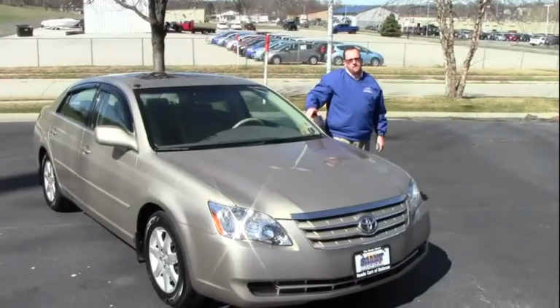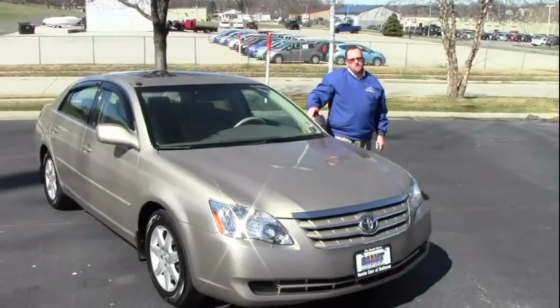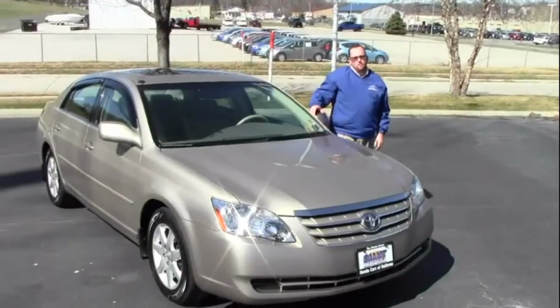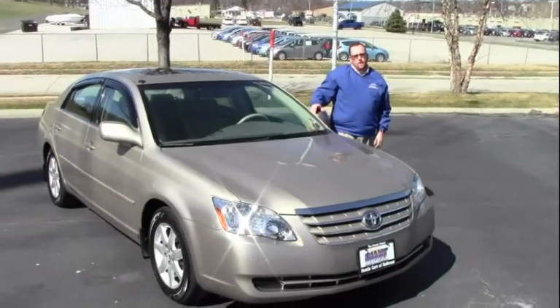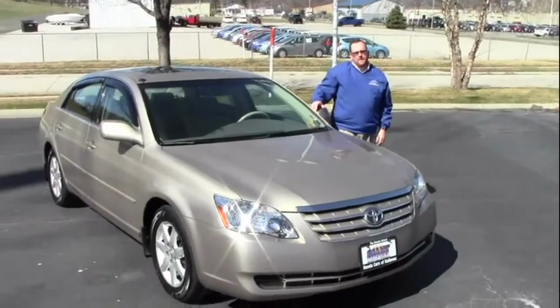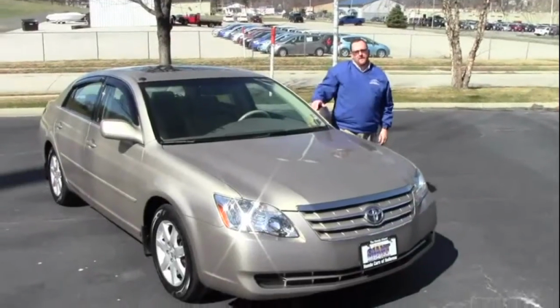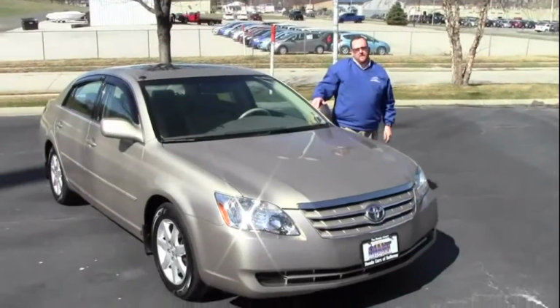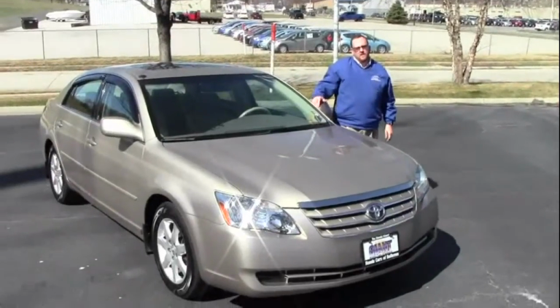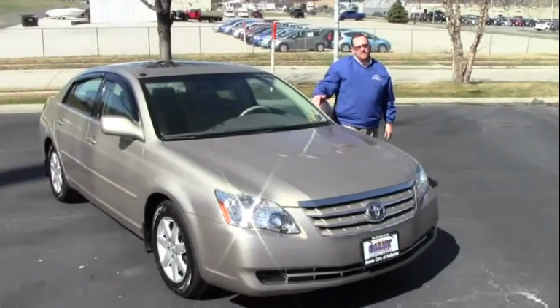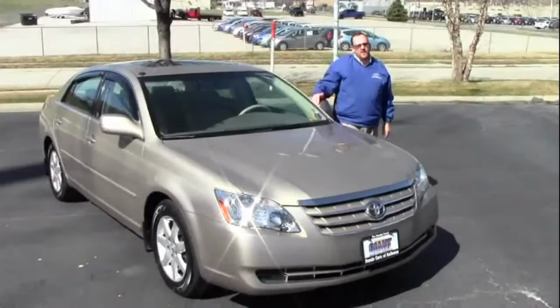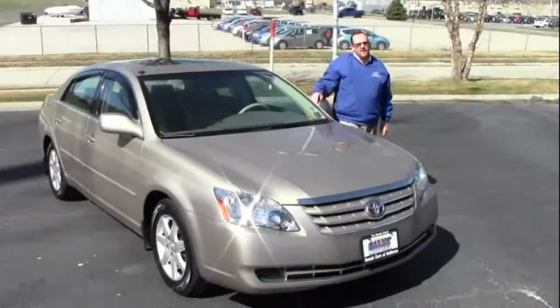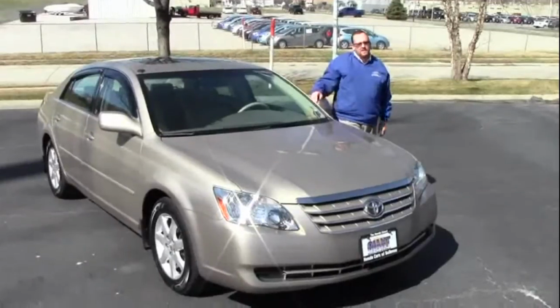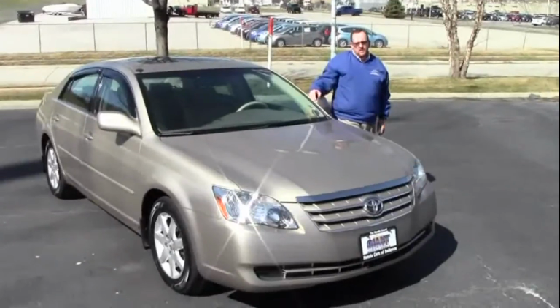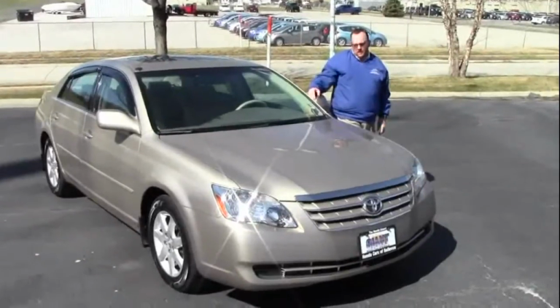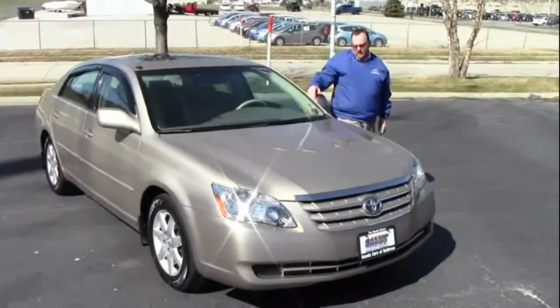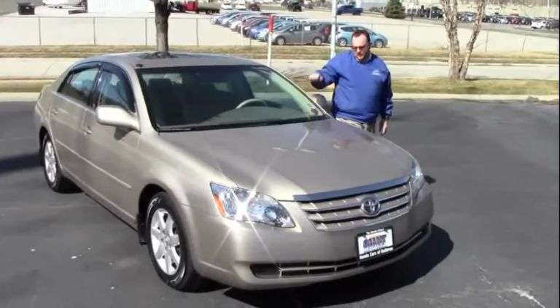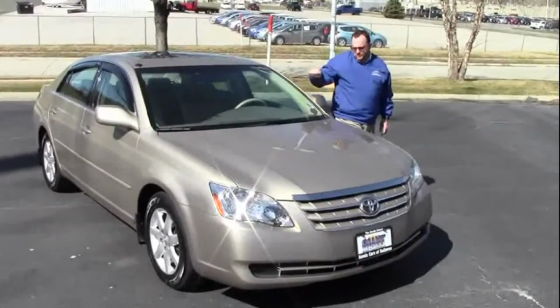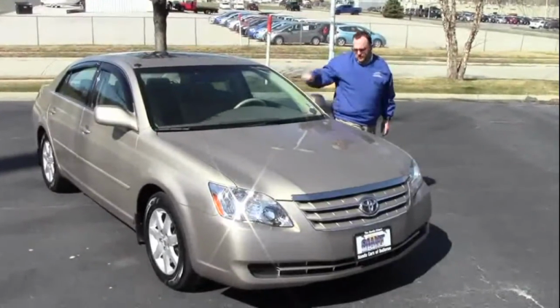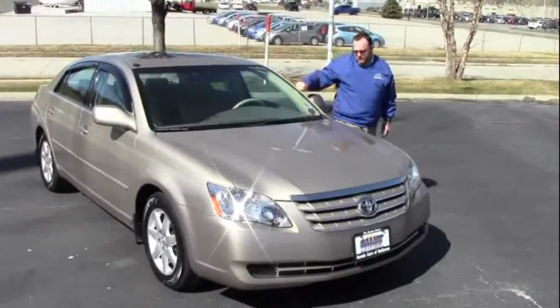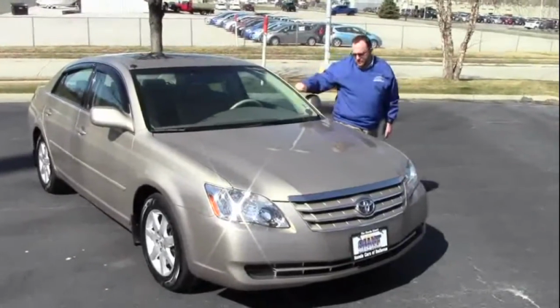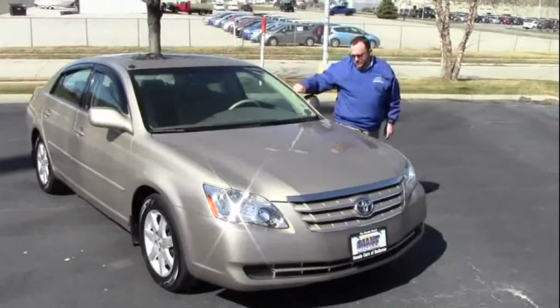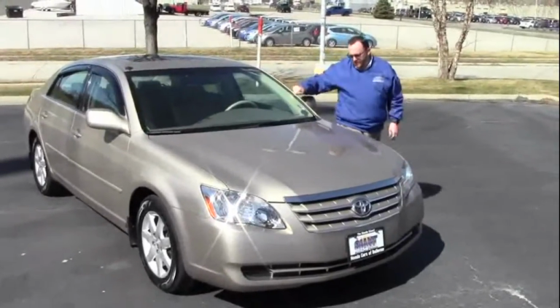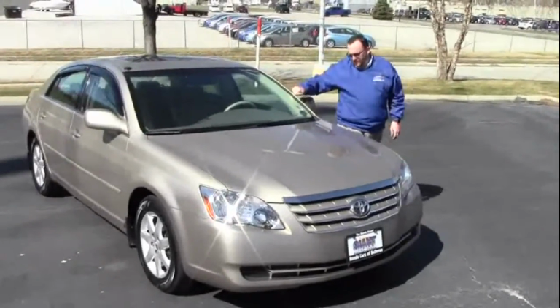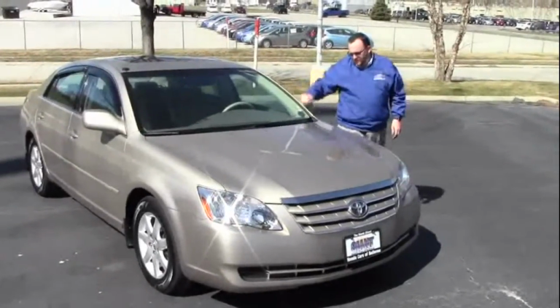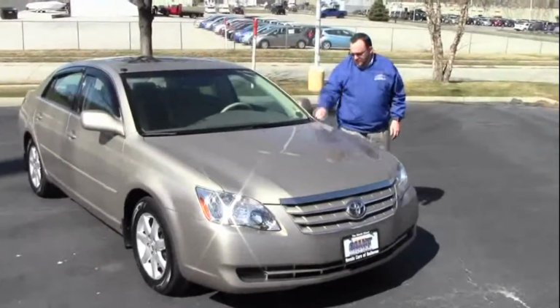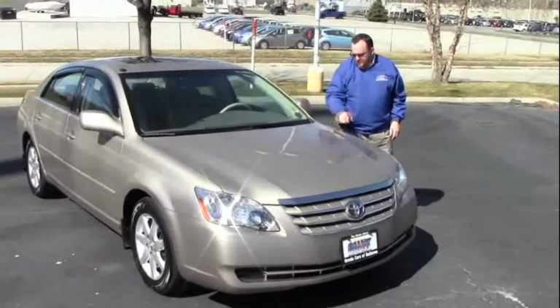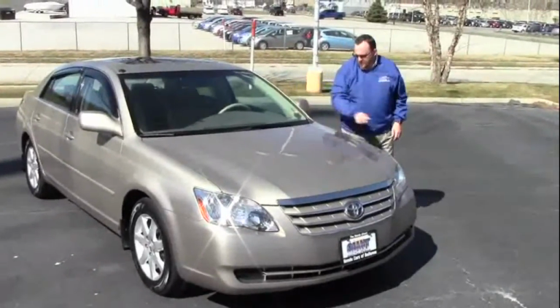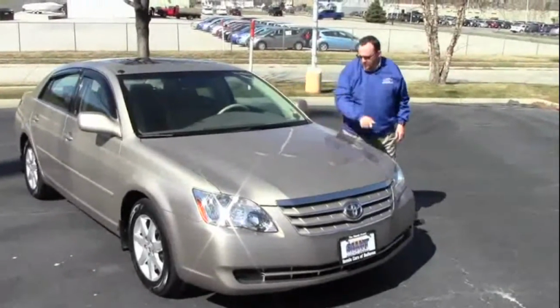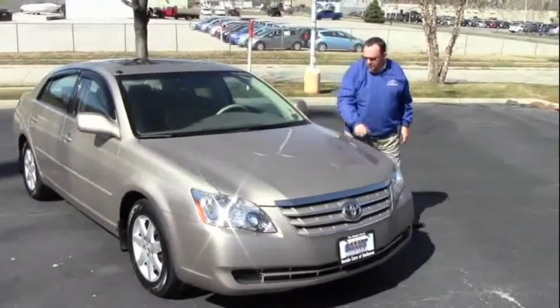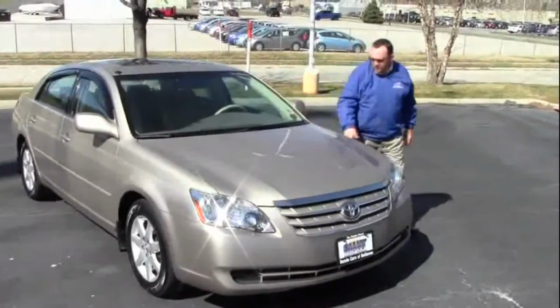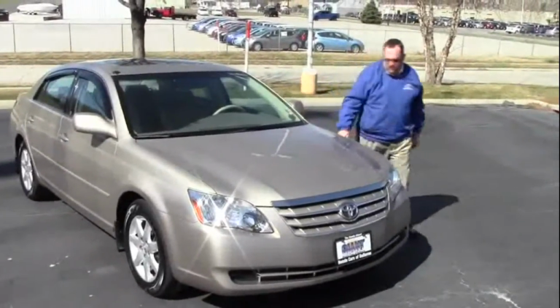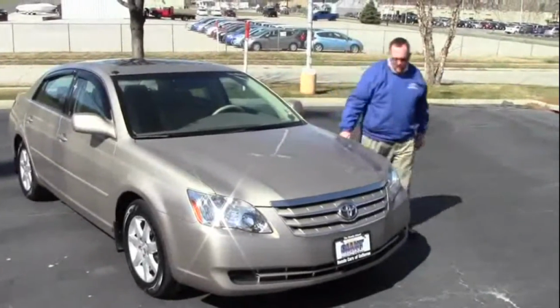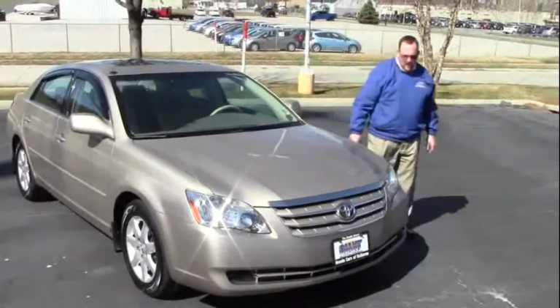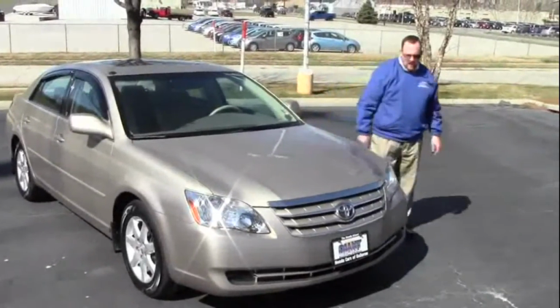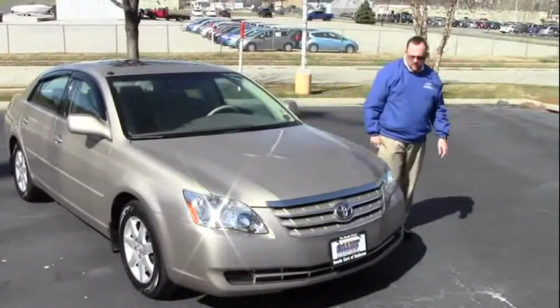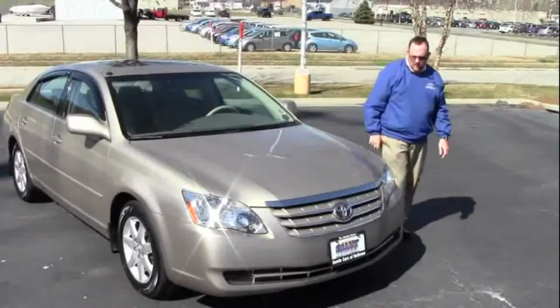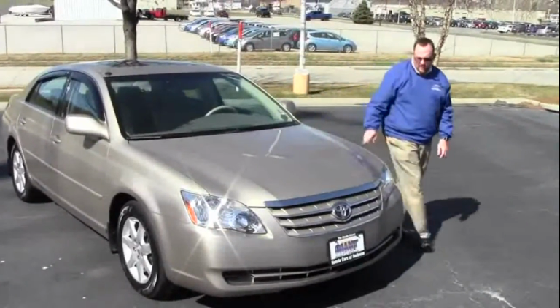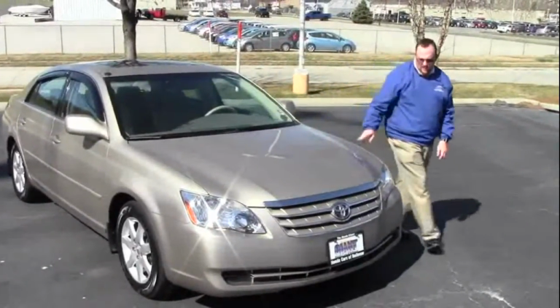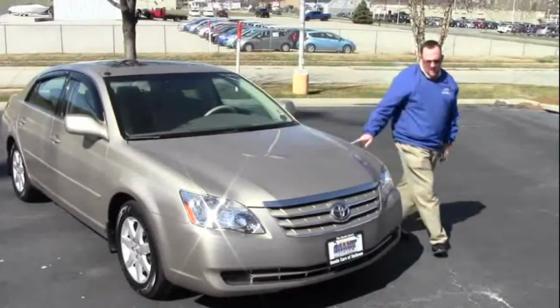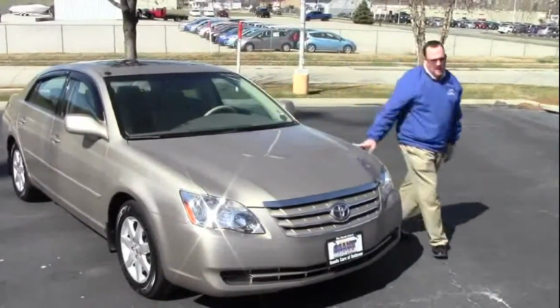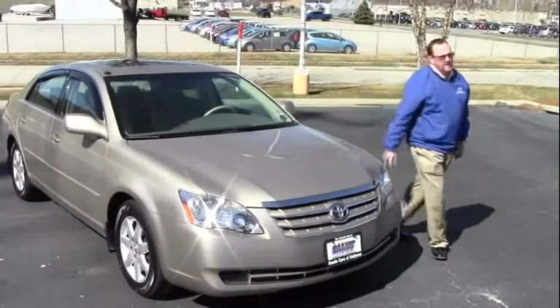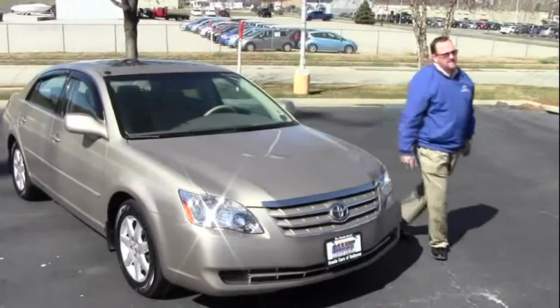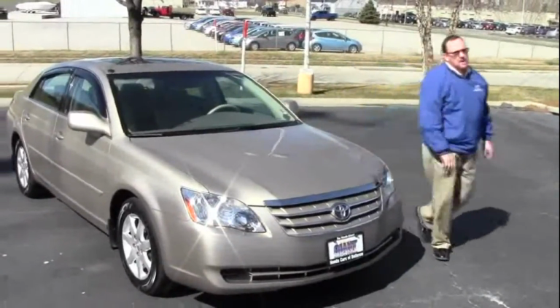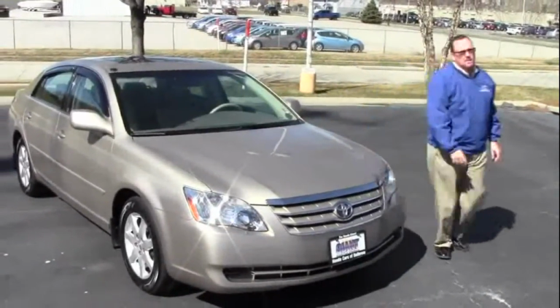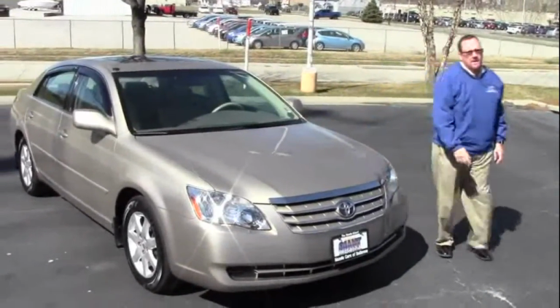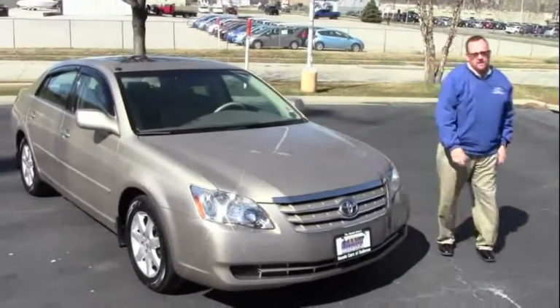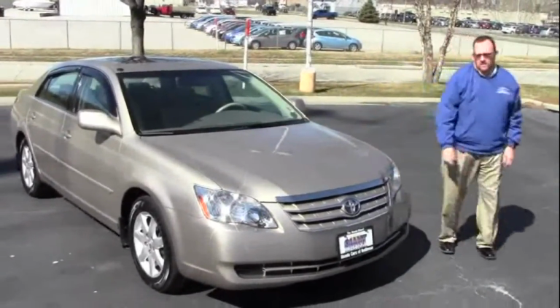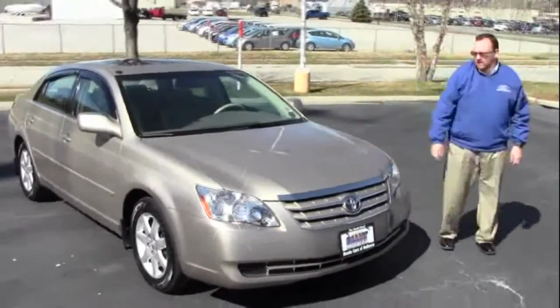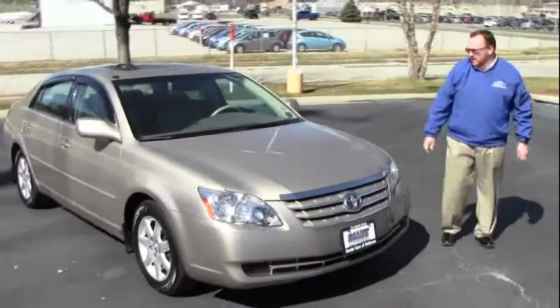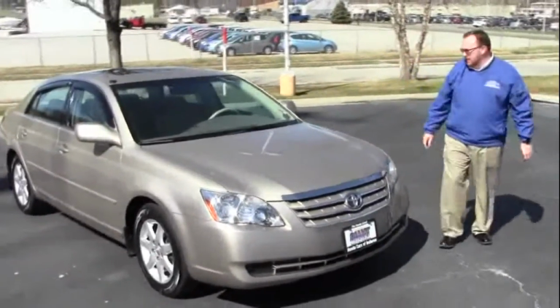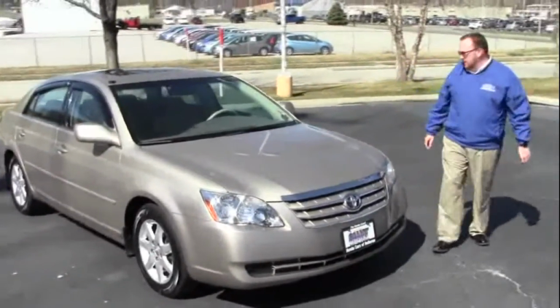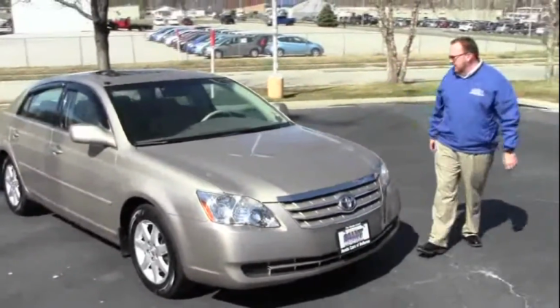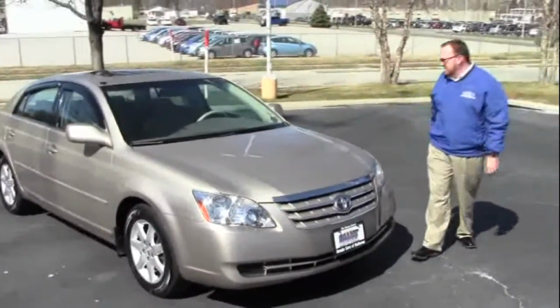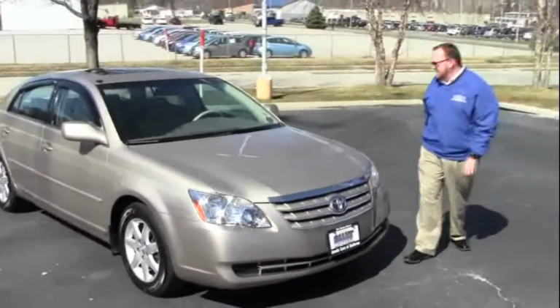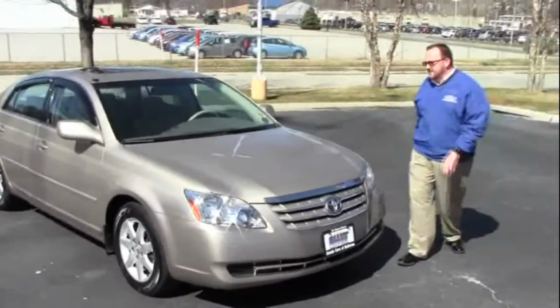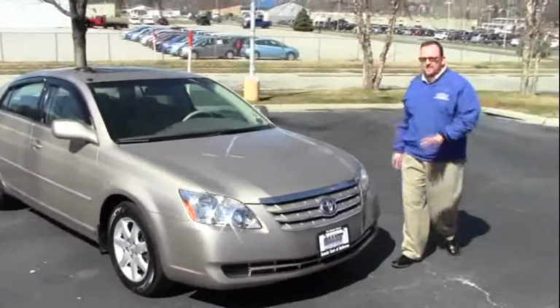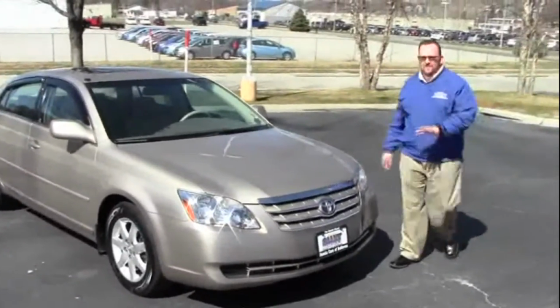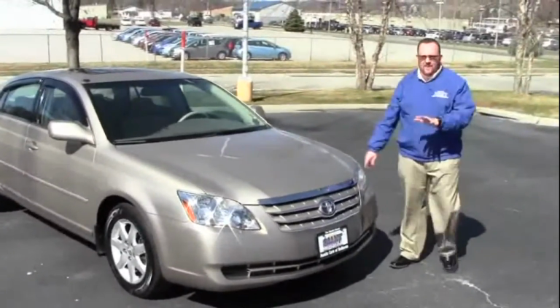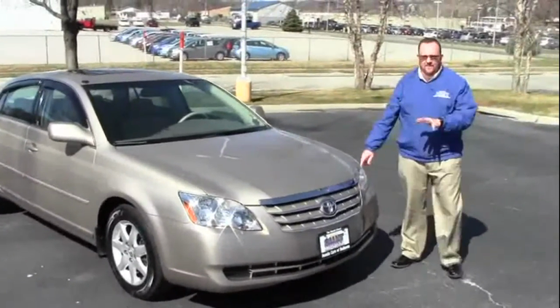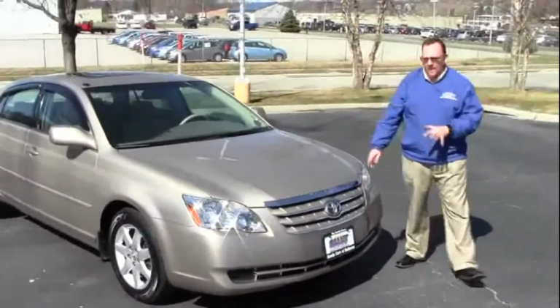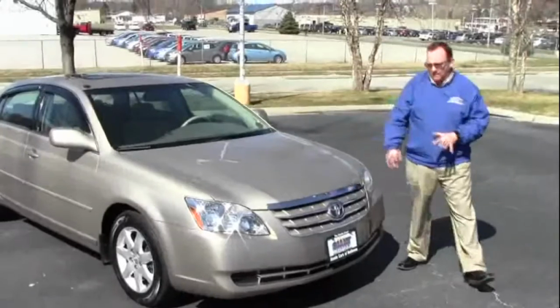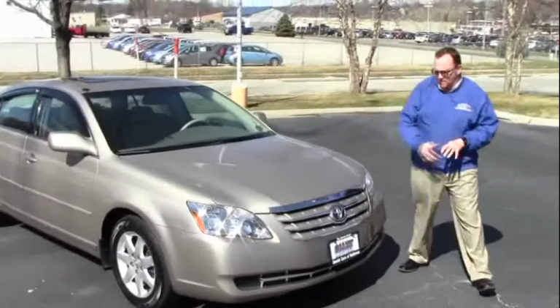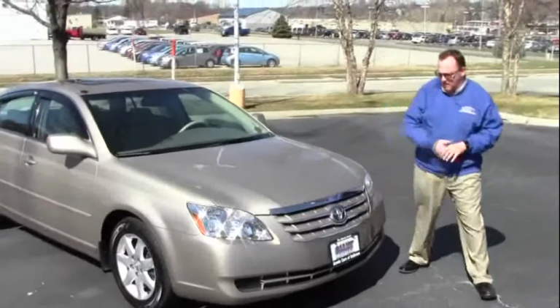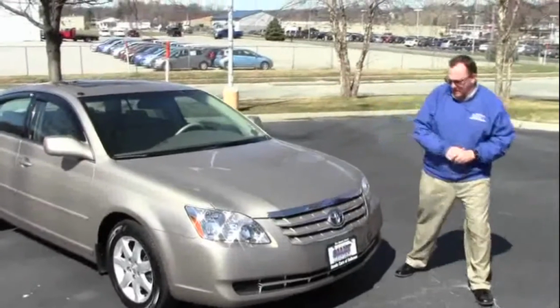Brian Kelly here for the Honda Giant, here to show you this 2006 Toyota Avalon XL model. It only has 65,000 miles.